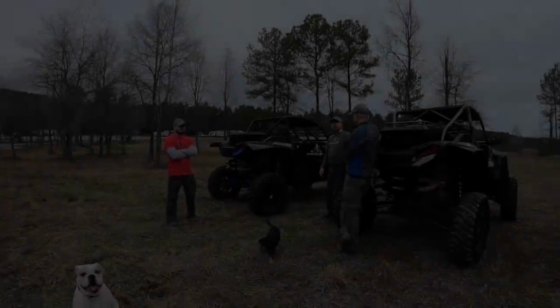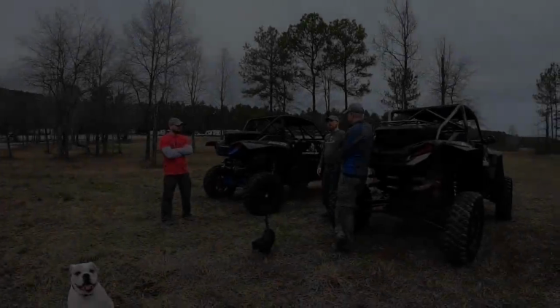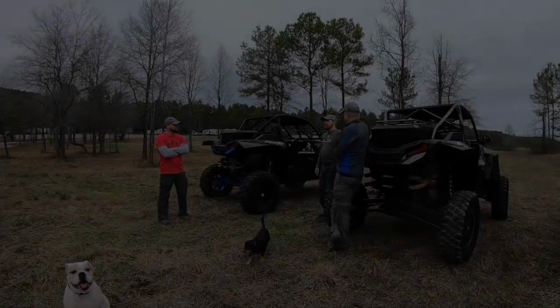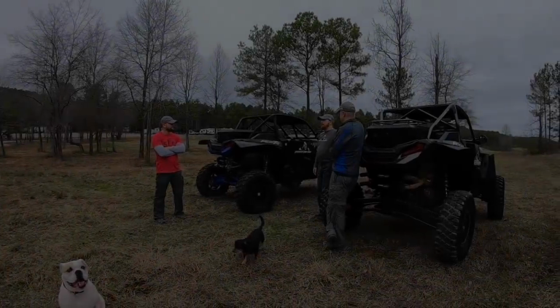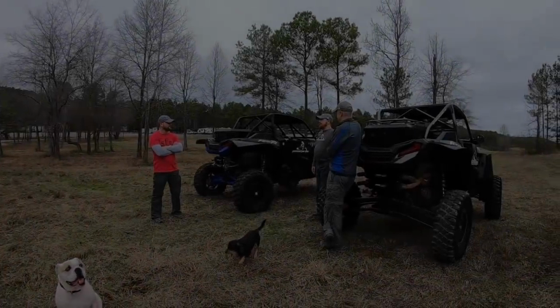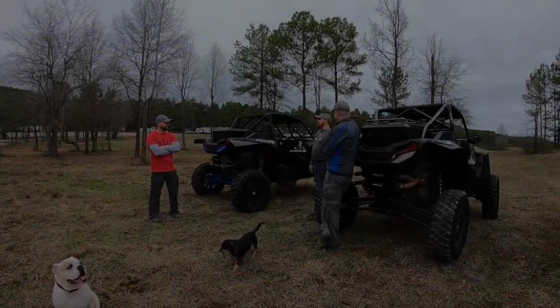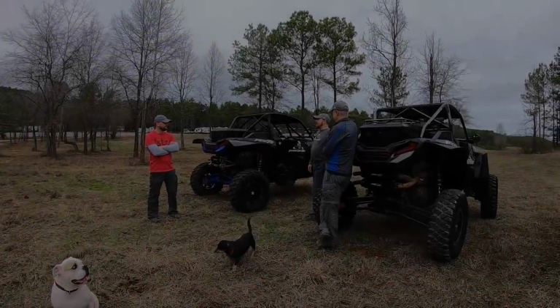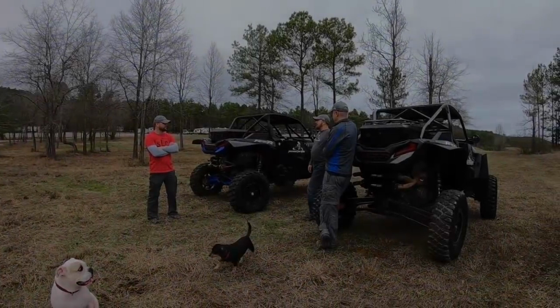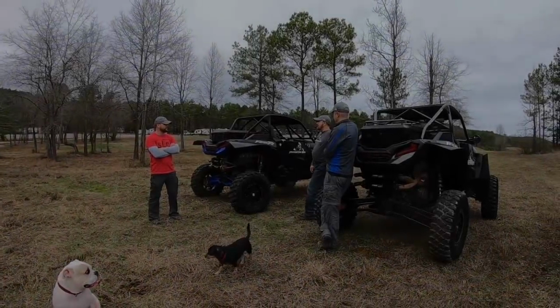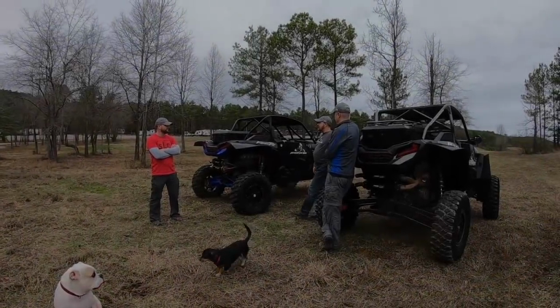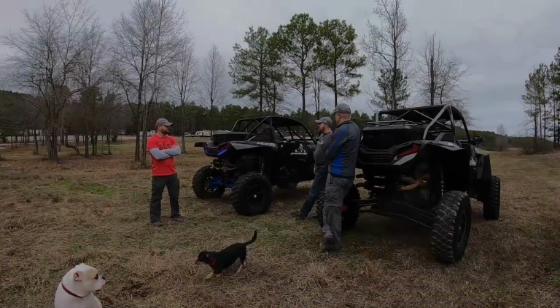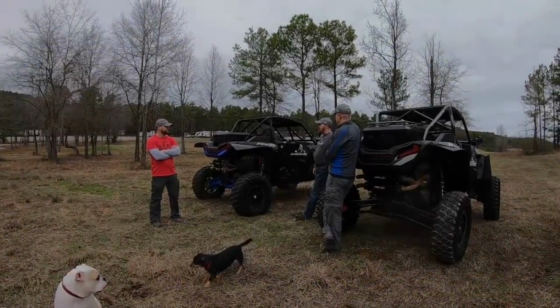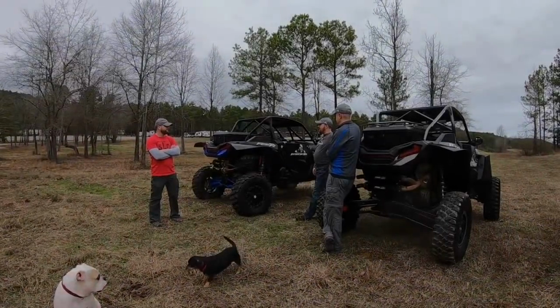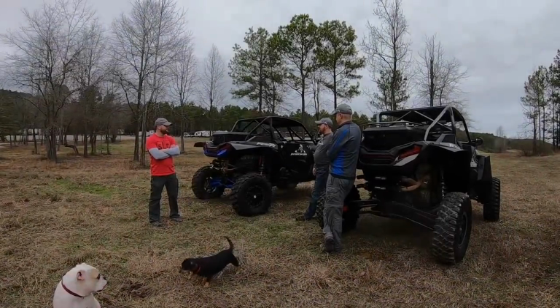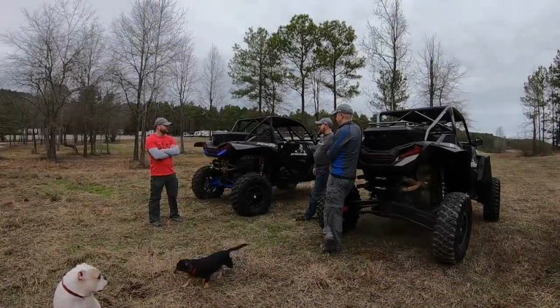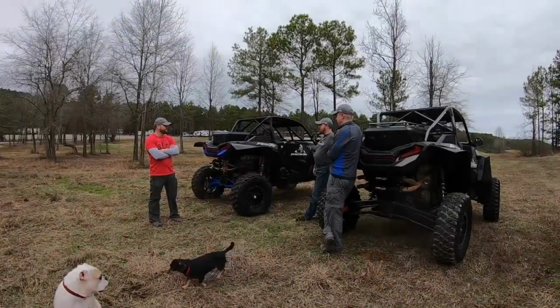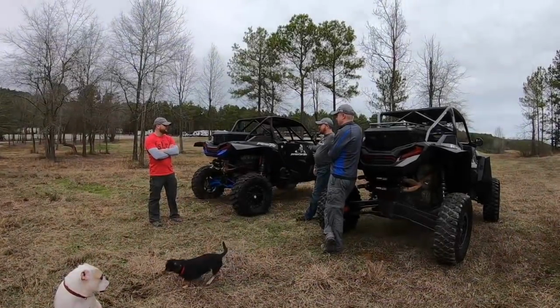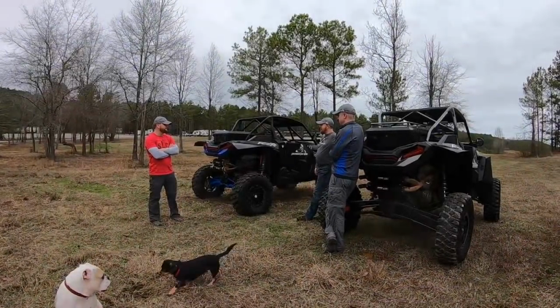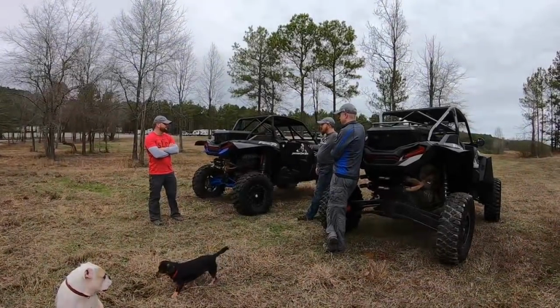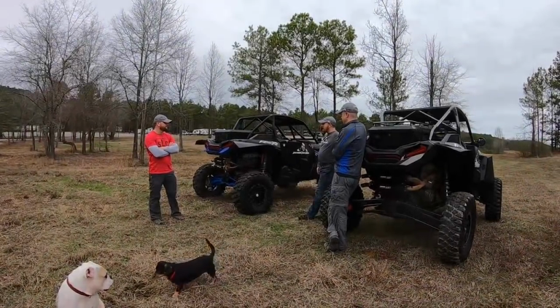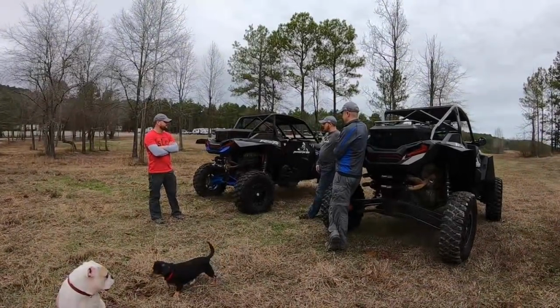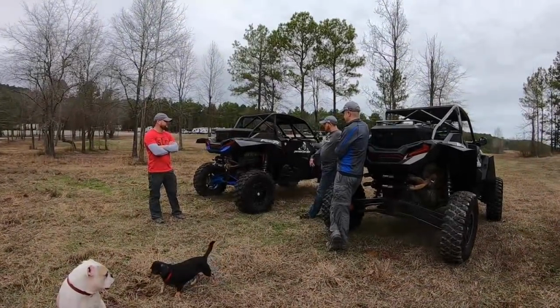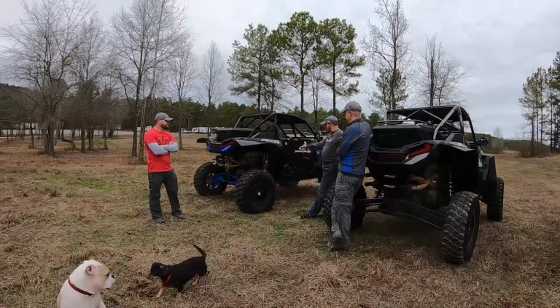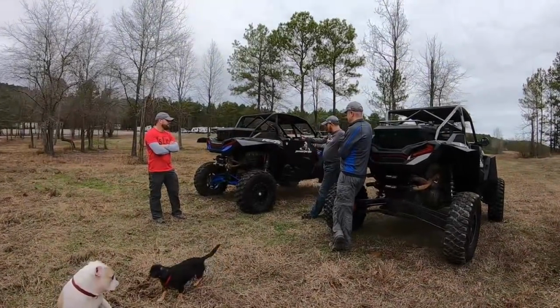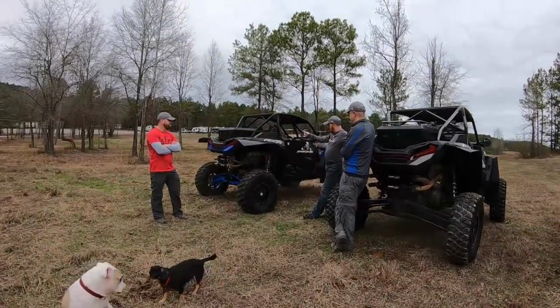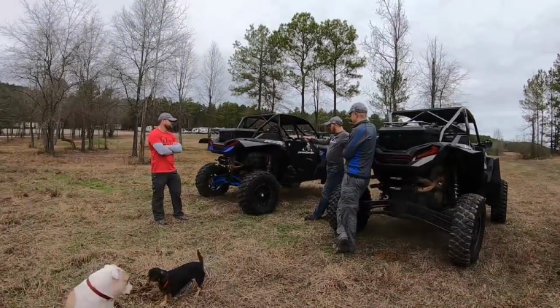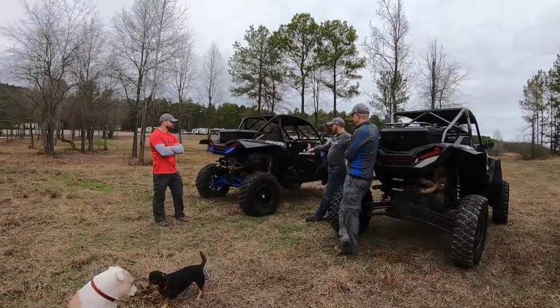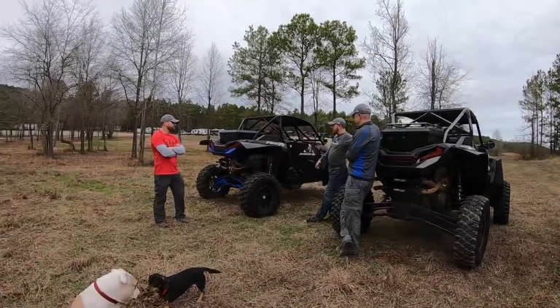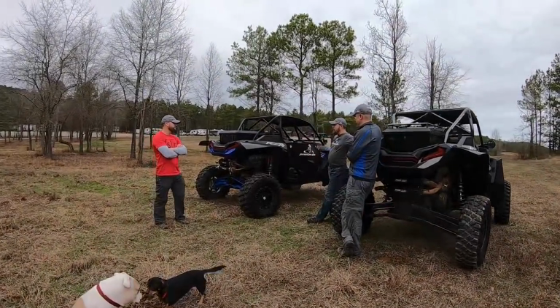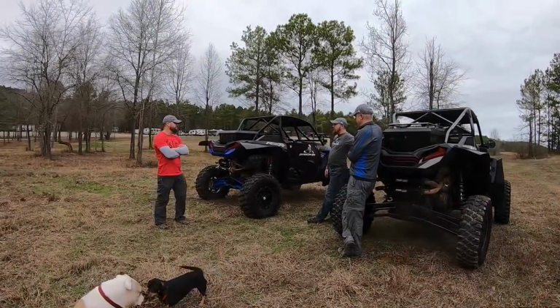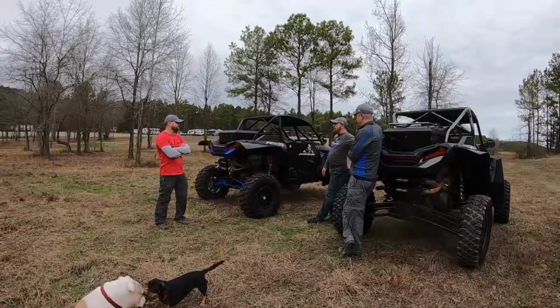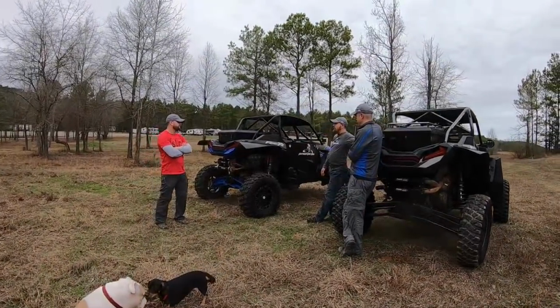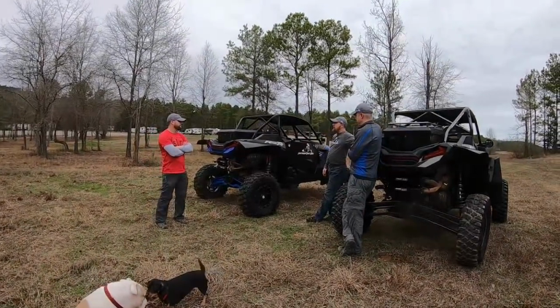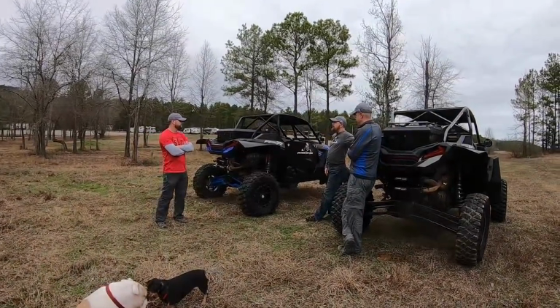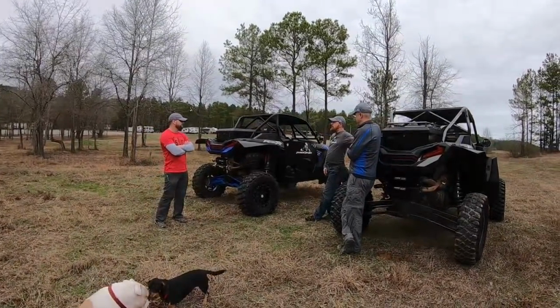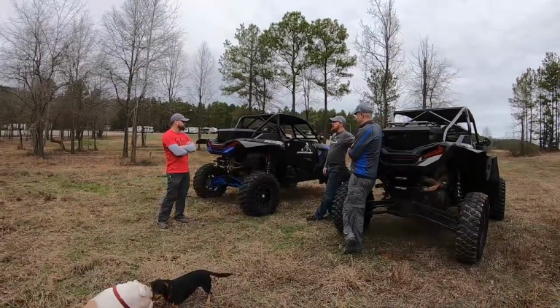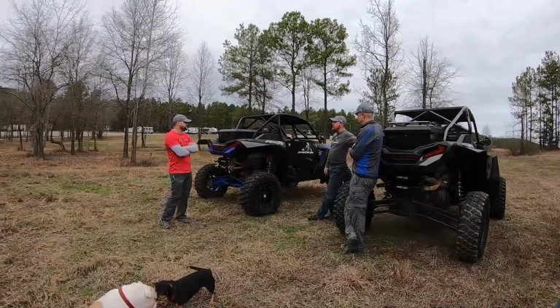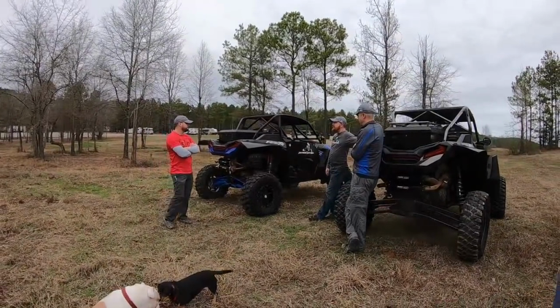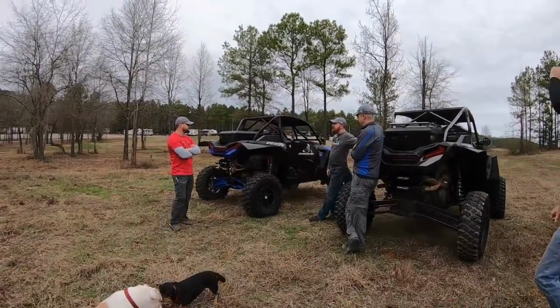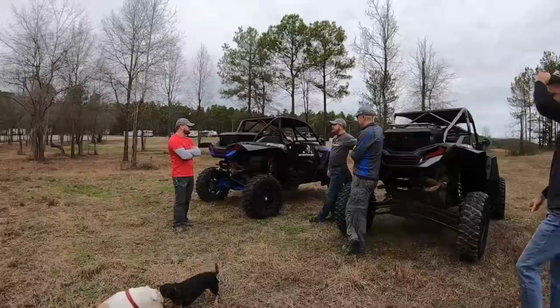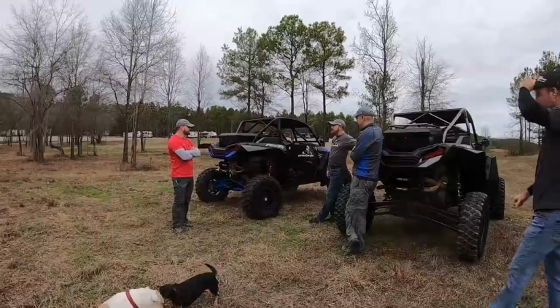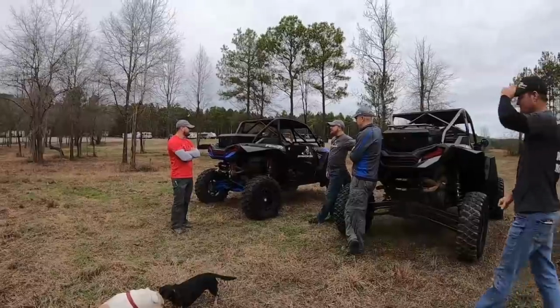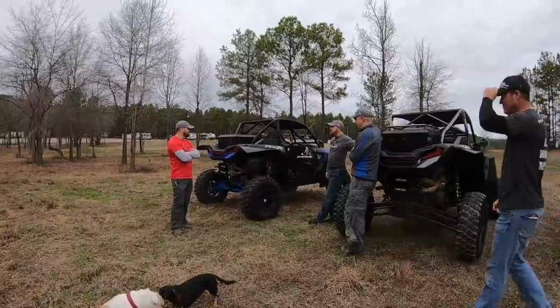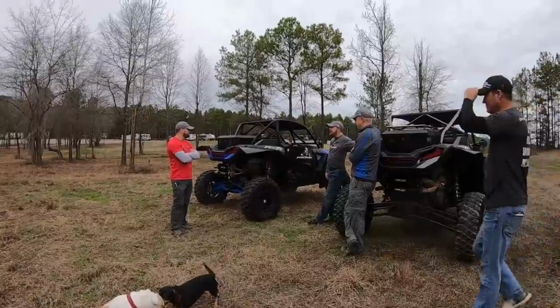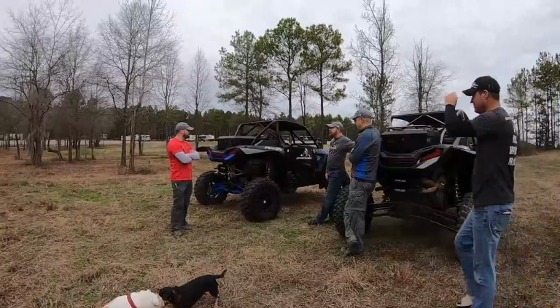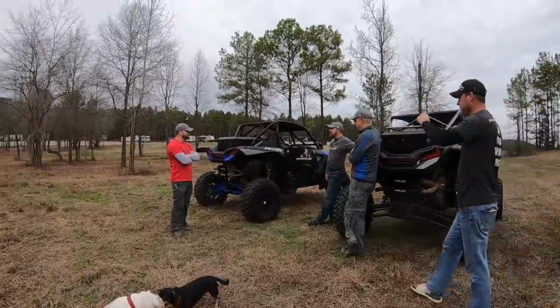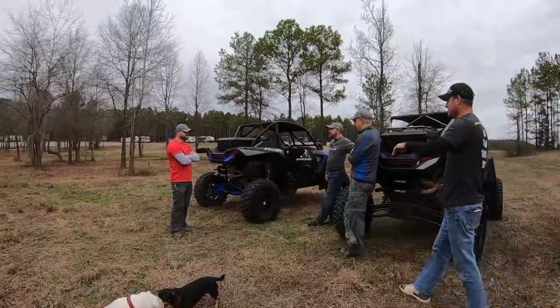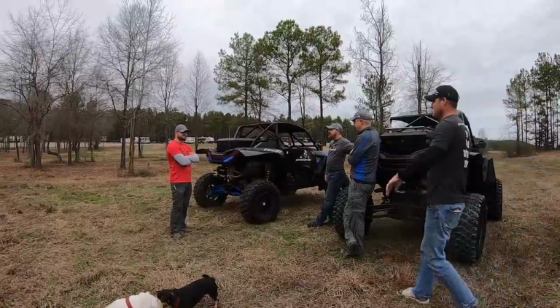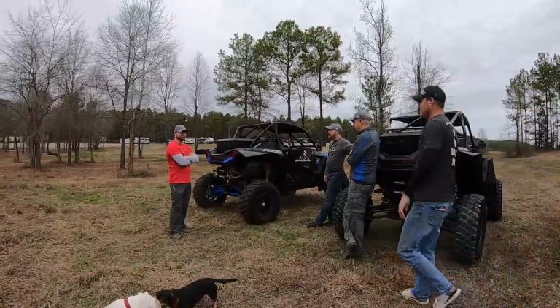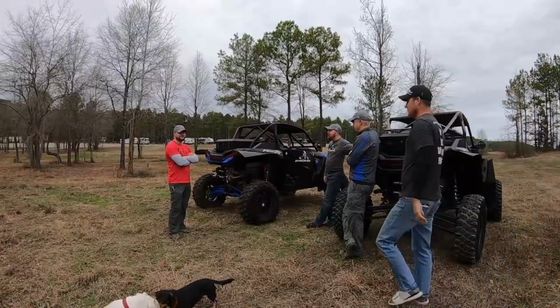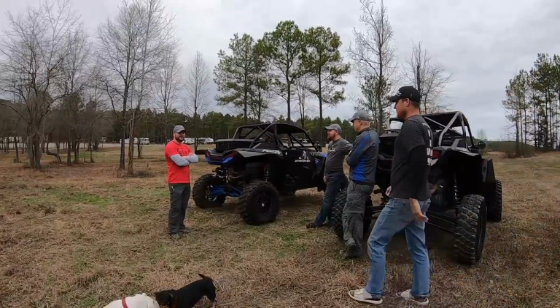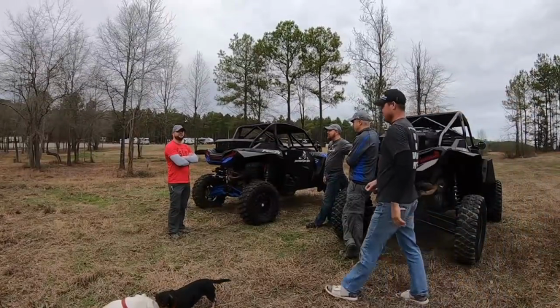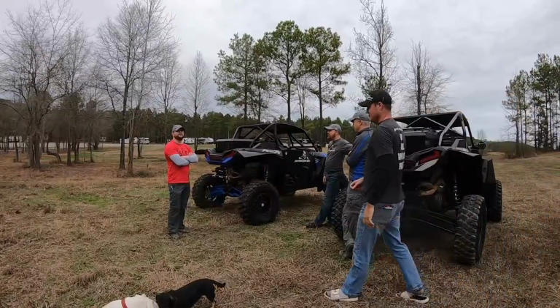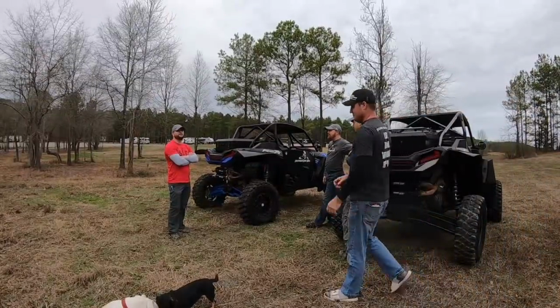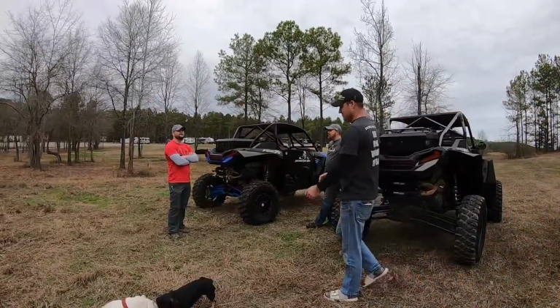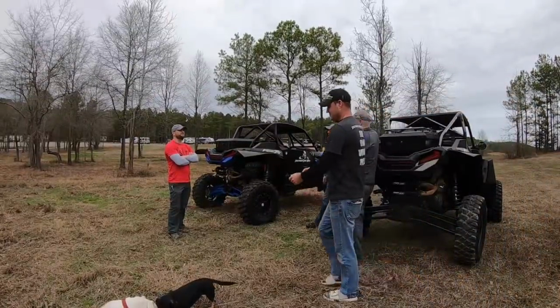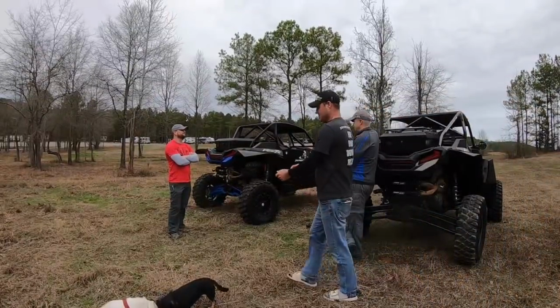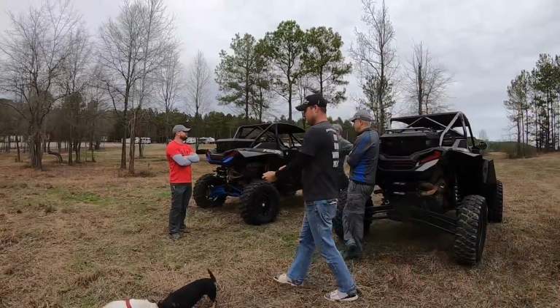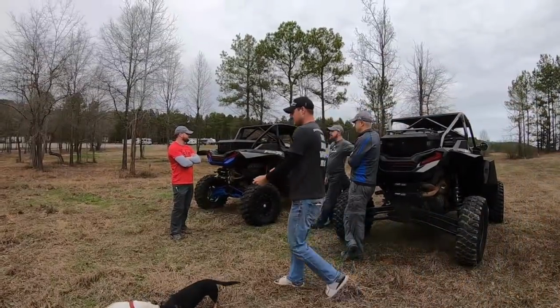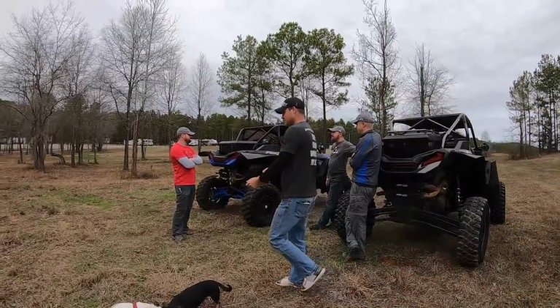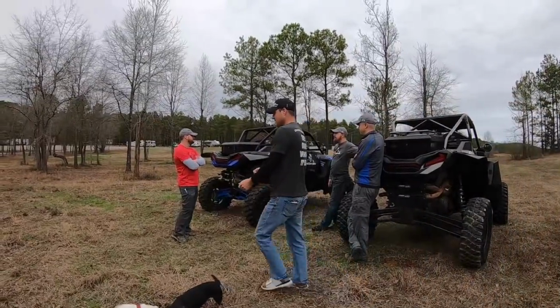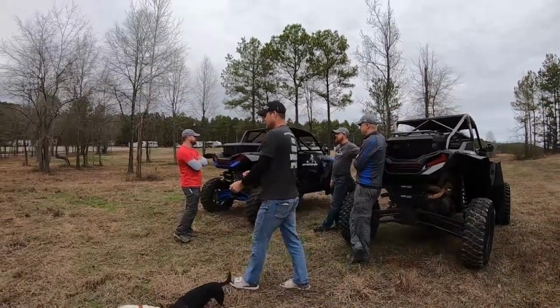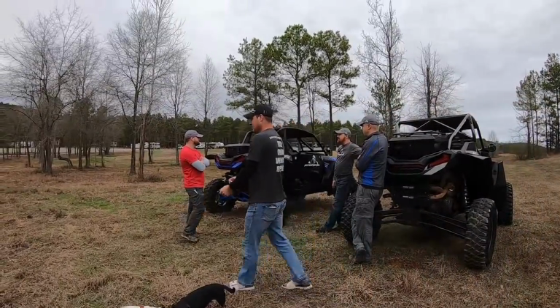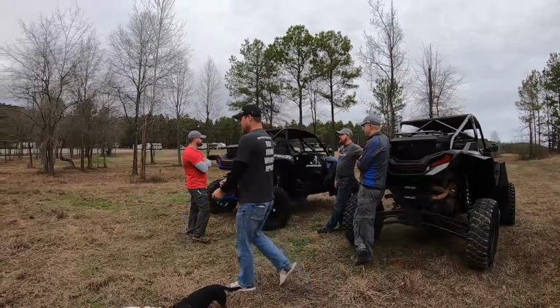Hey, what are you doing? What's your machine? Oh, 2018 RZR Turbo S!